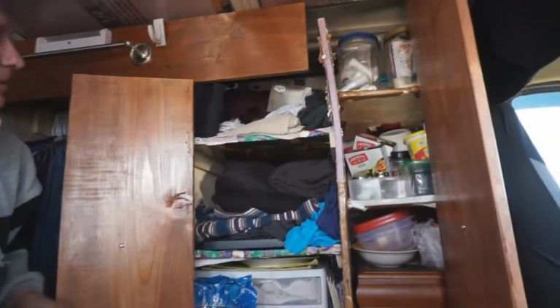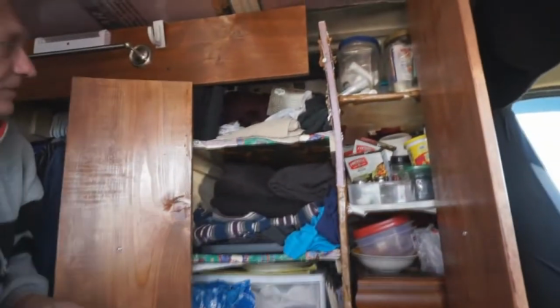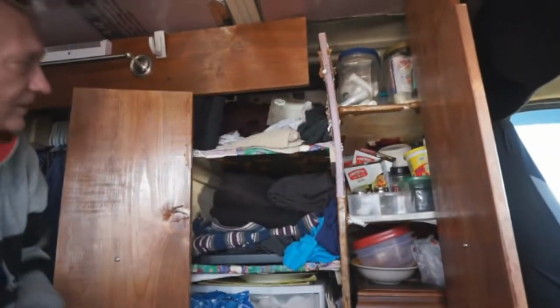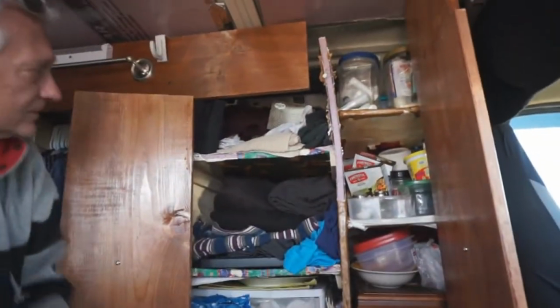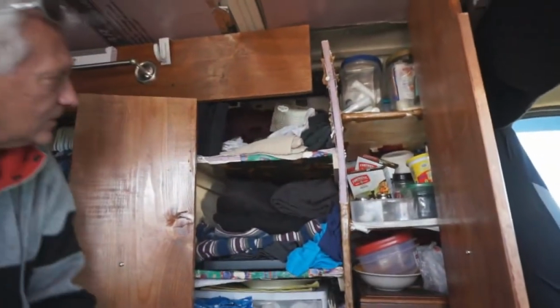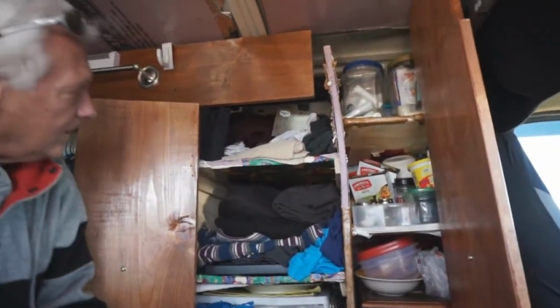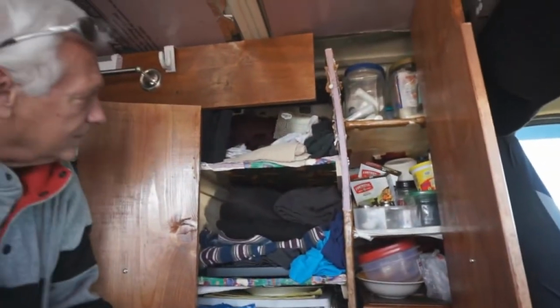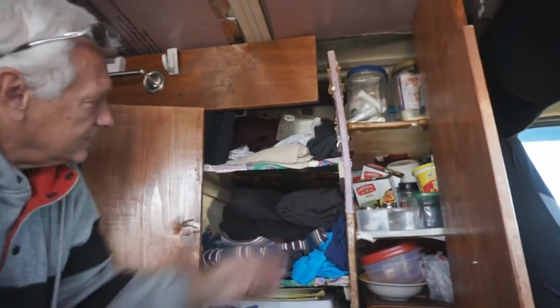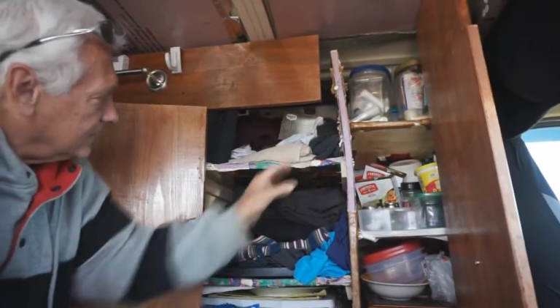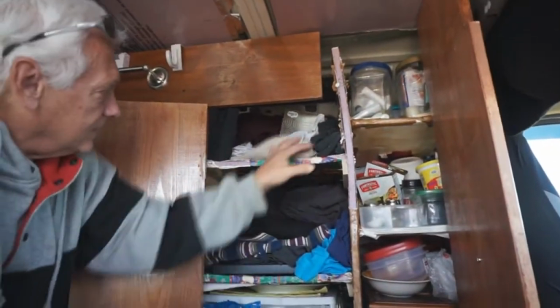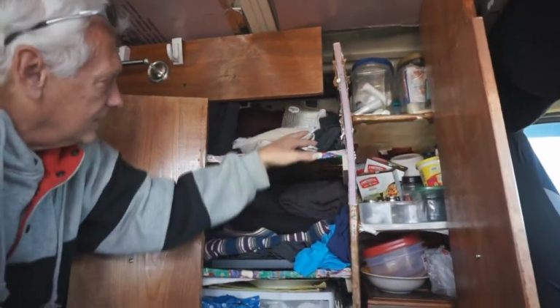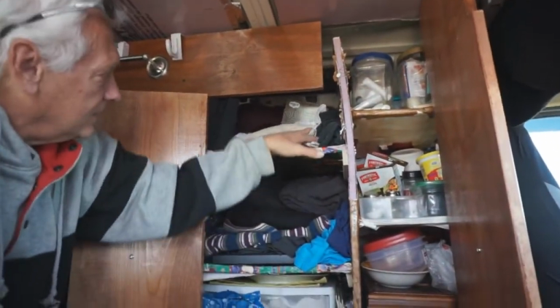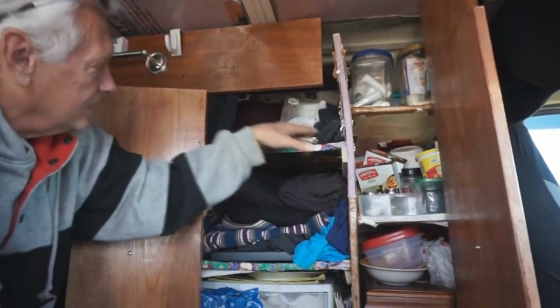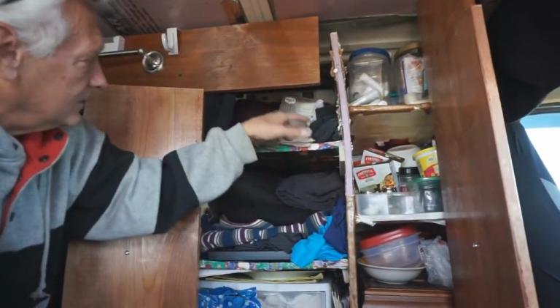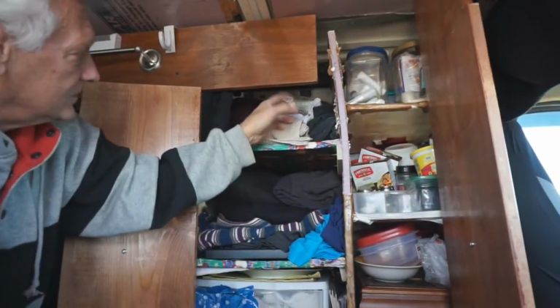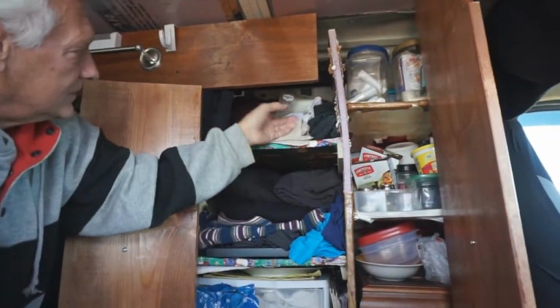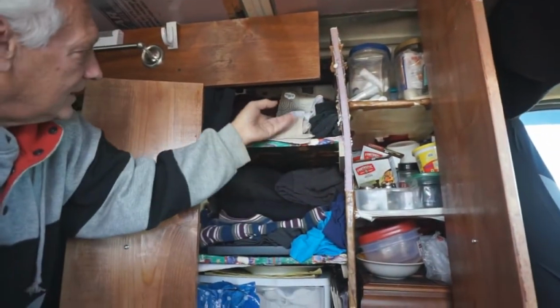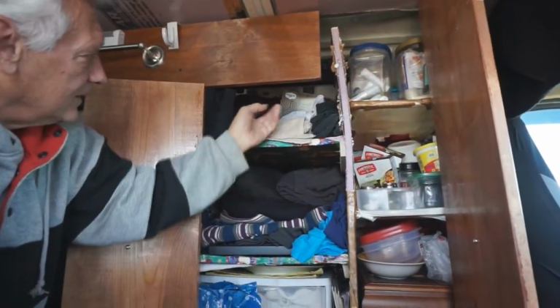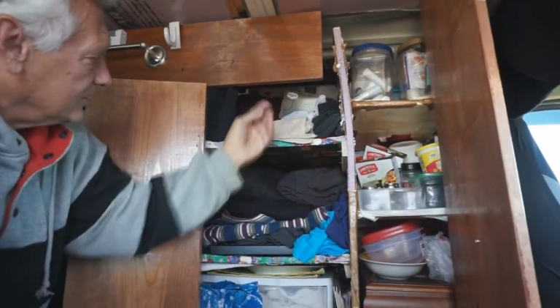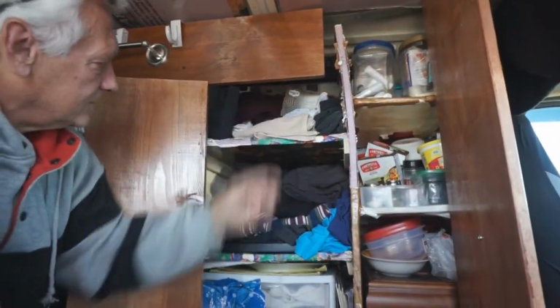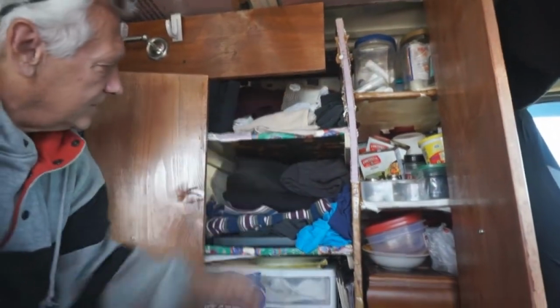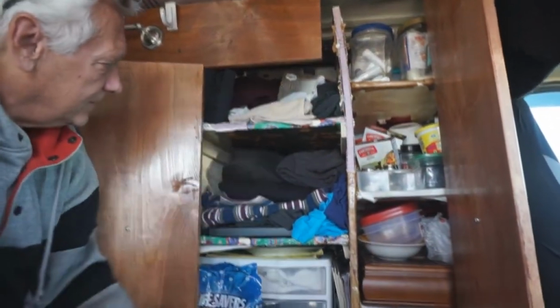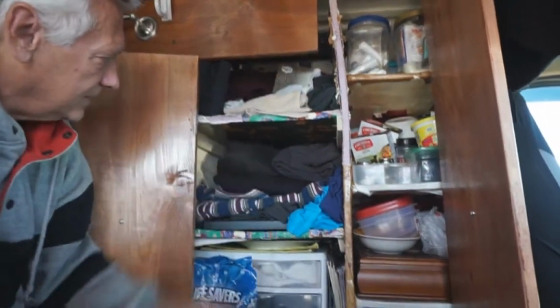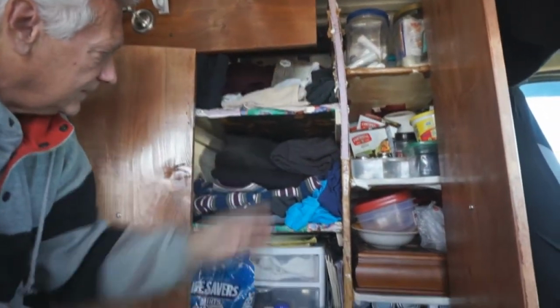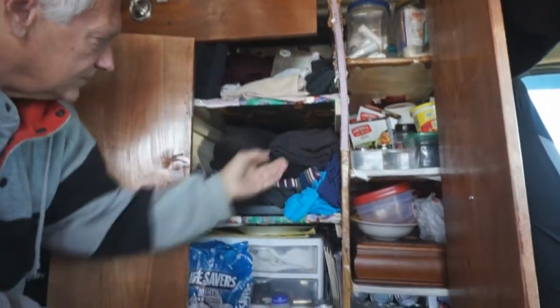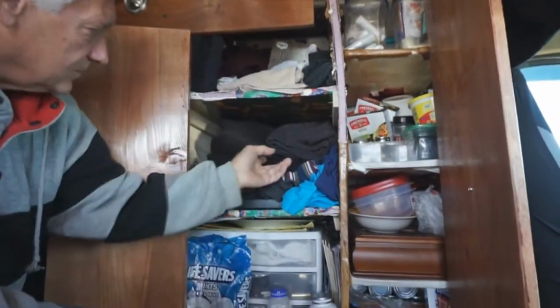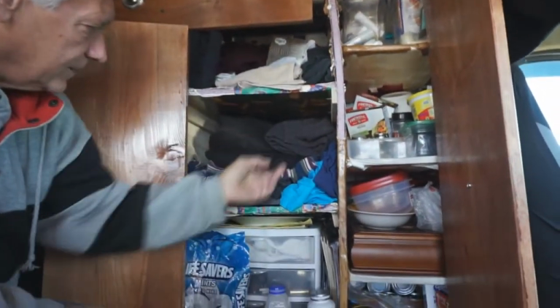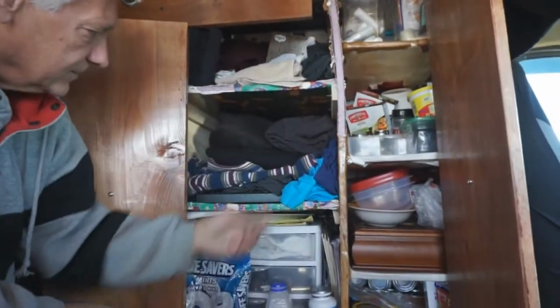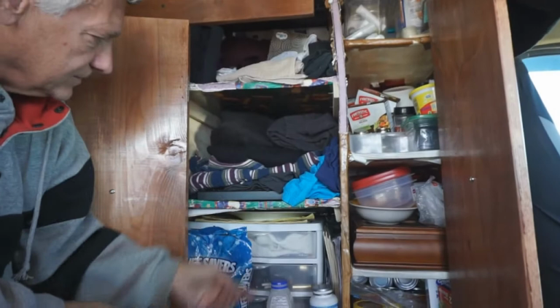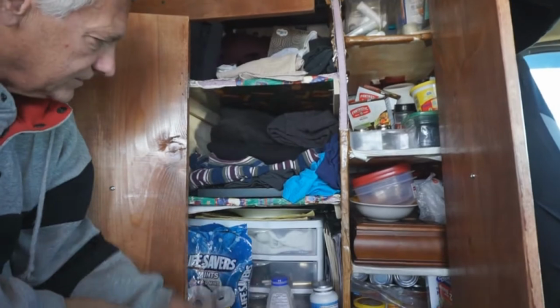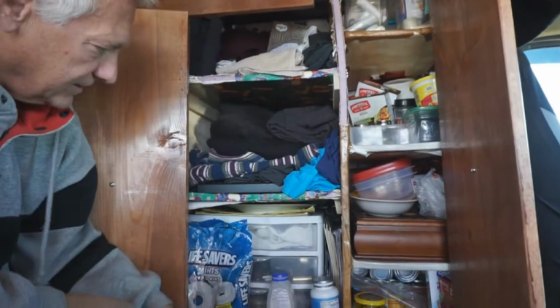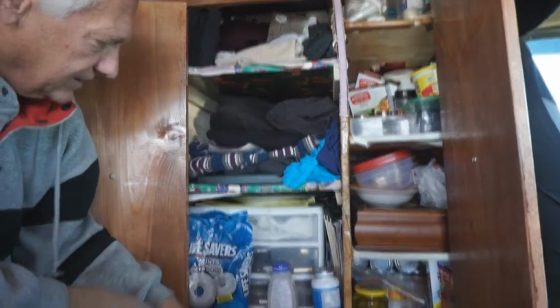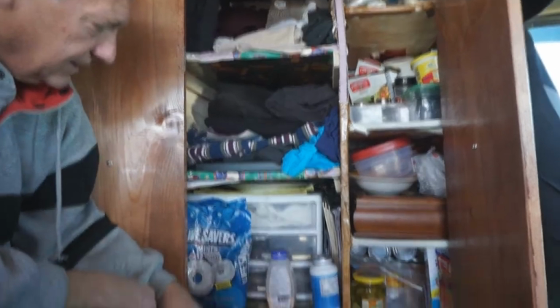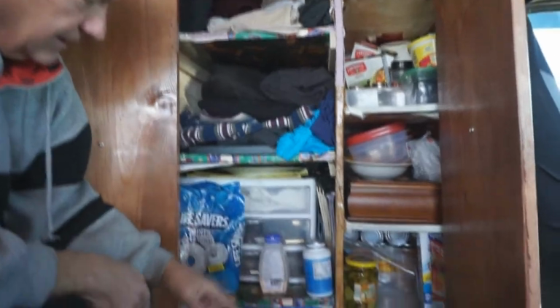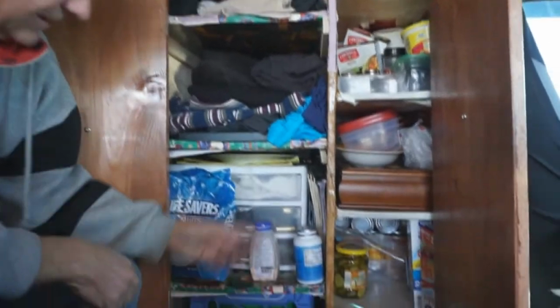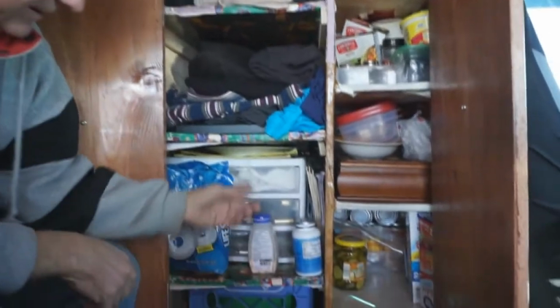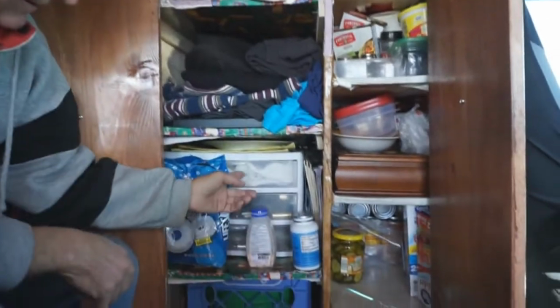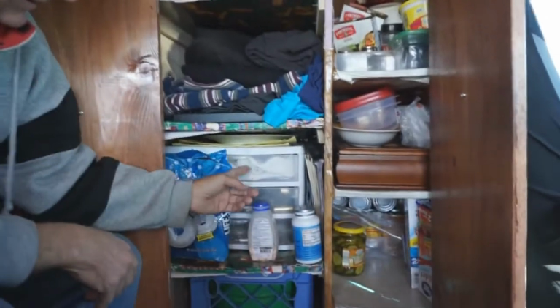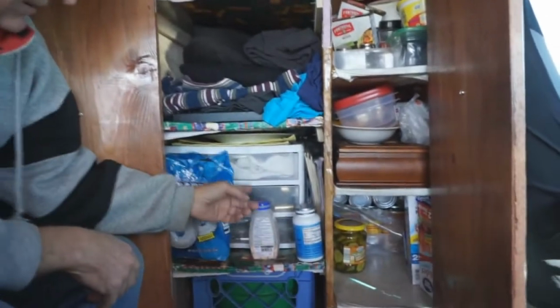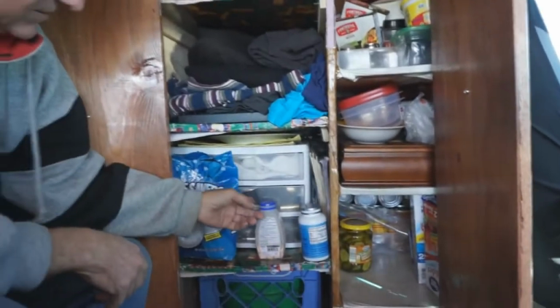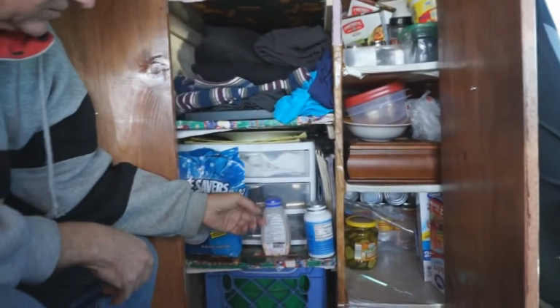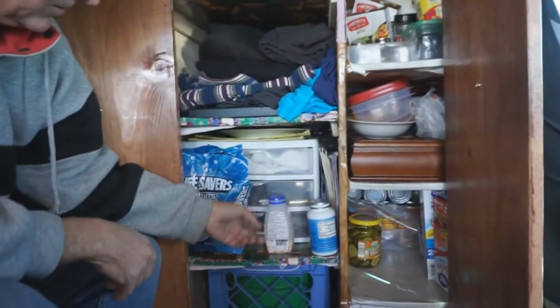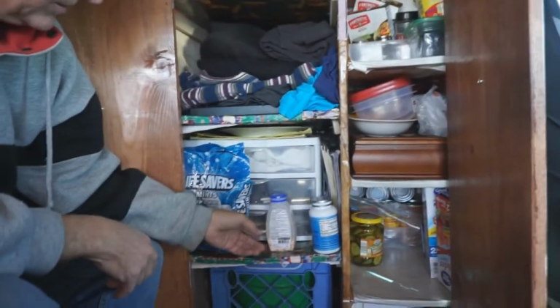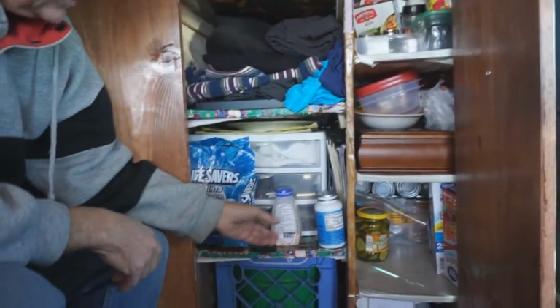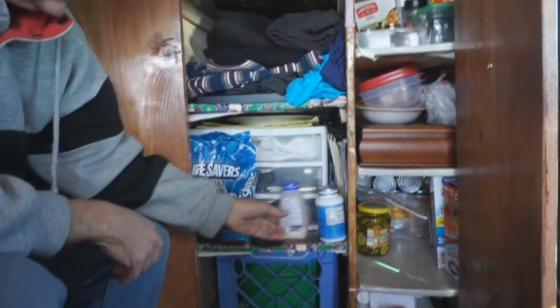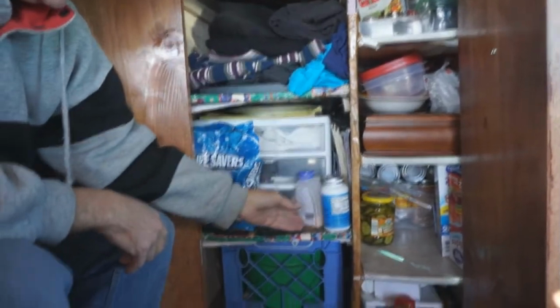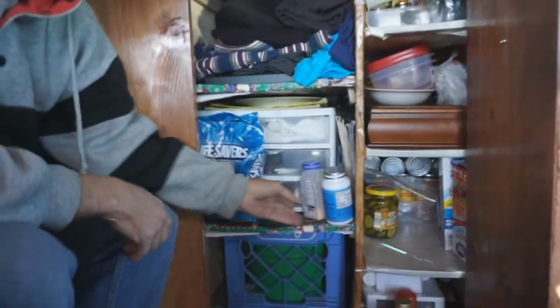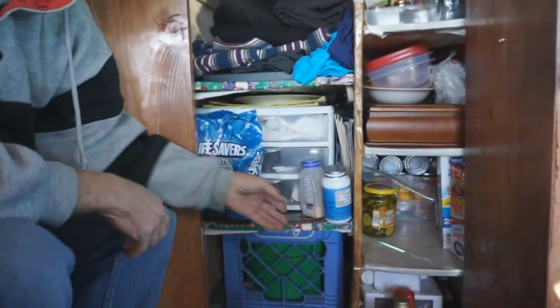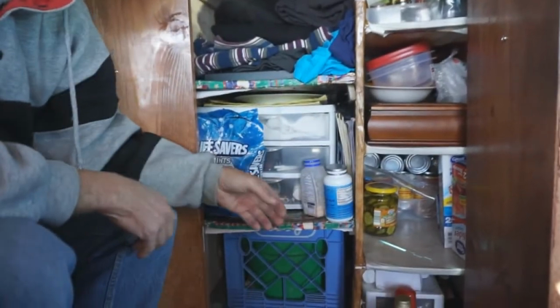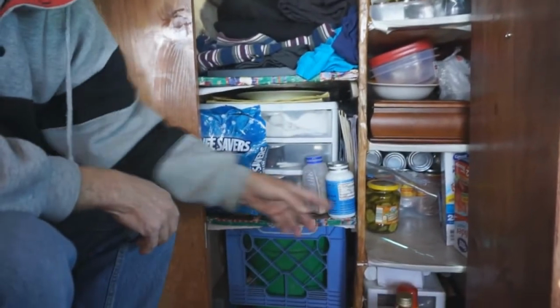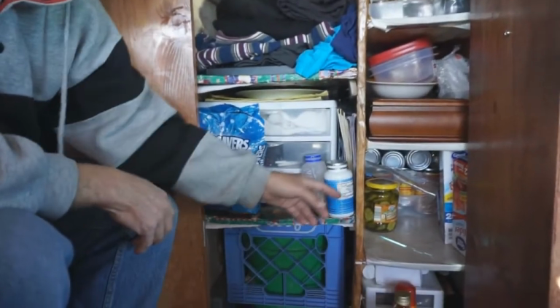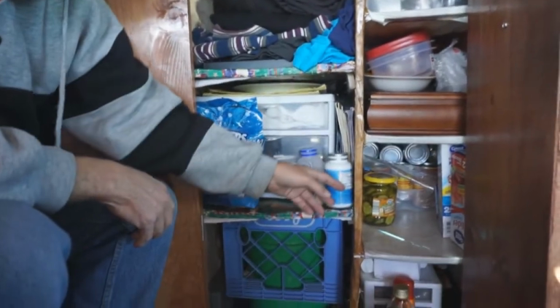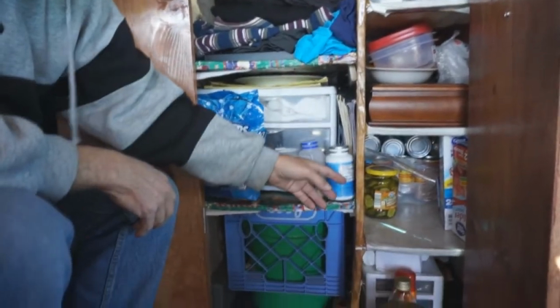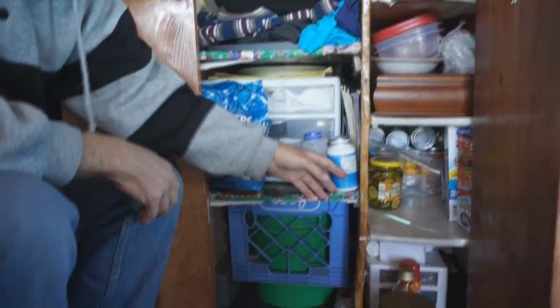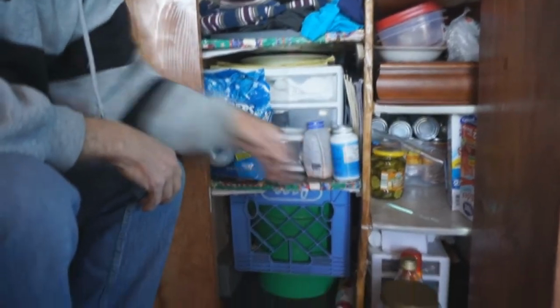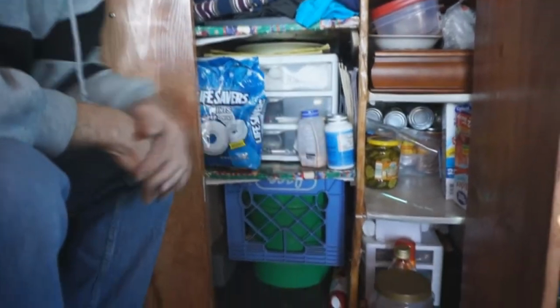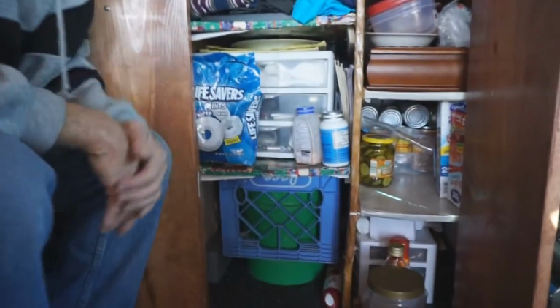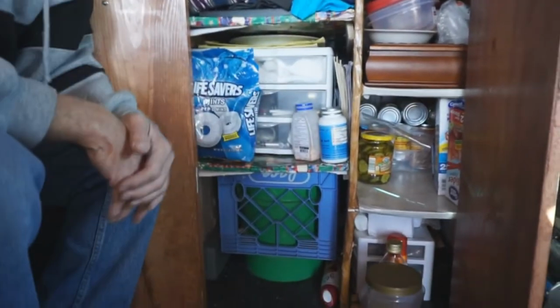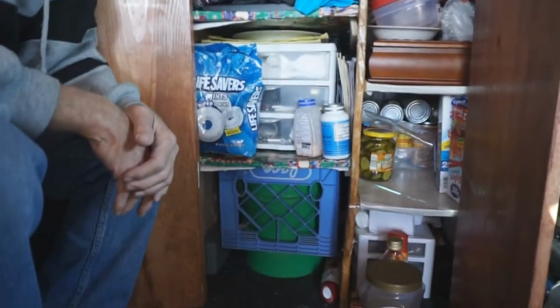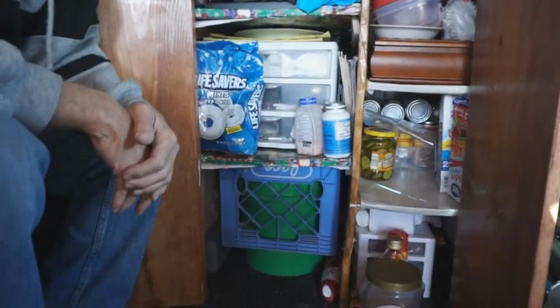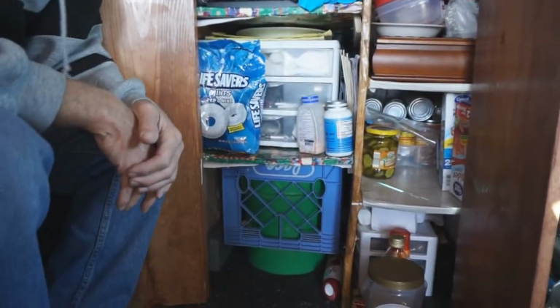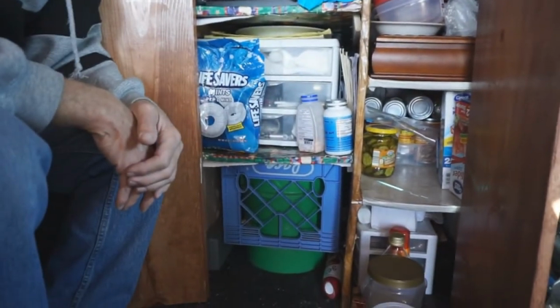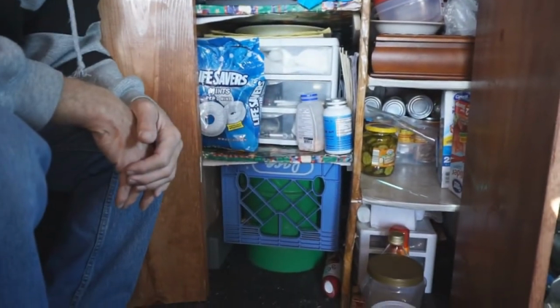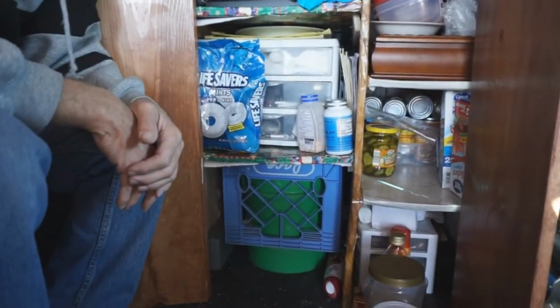This is the miscellaneous closet — clothes, towels, sweaters. I've got these drawers and other stuff in here.